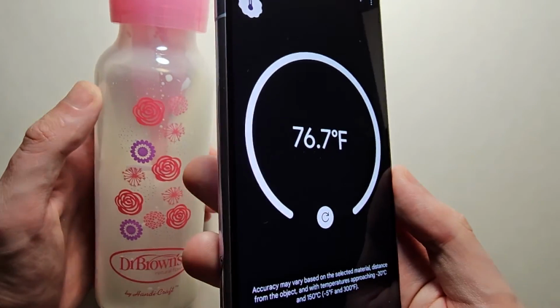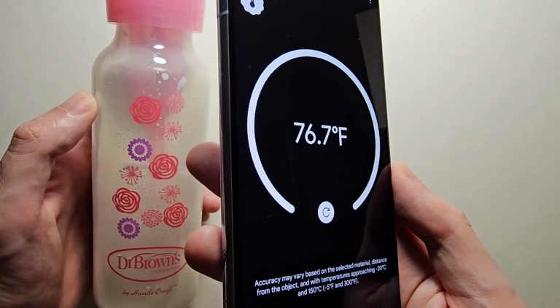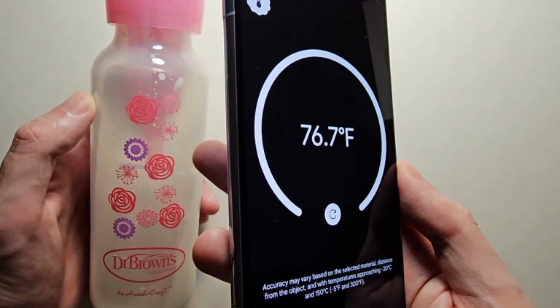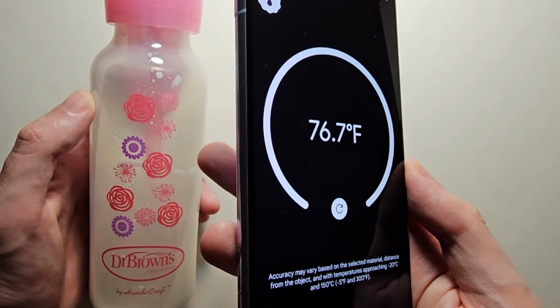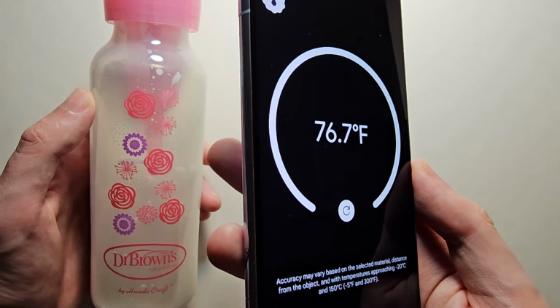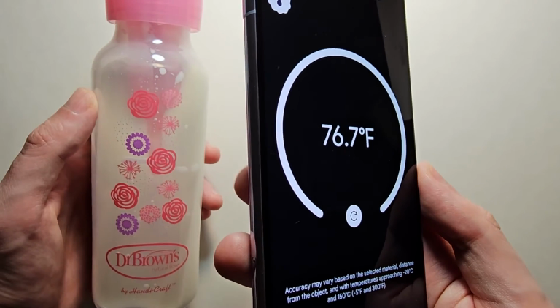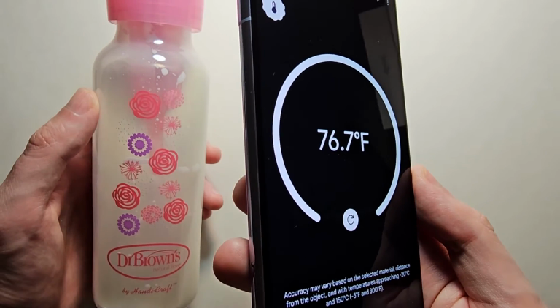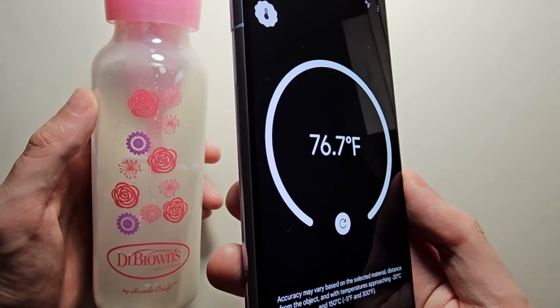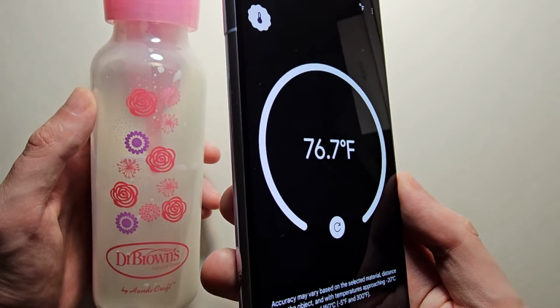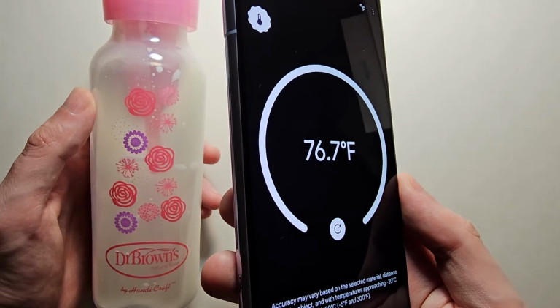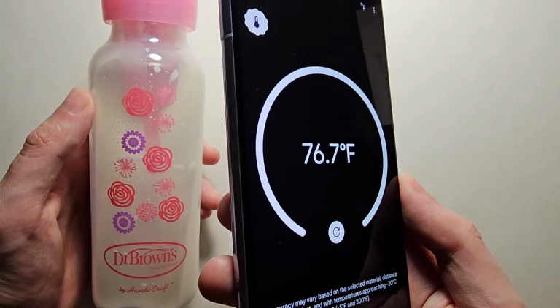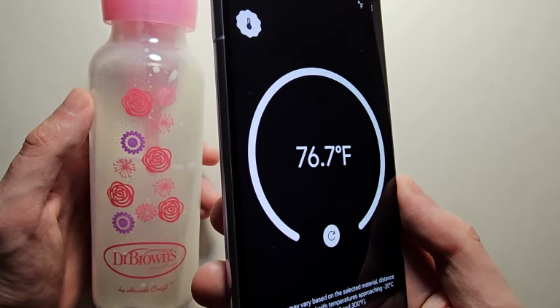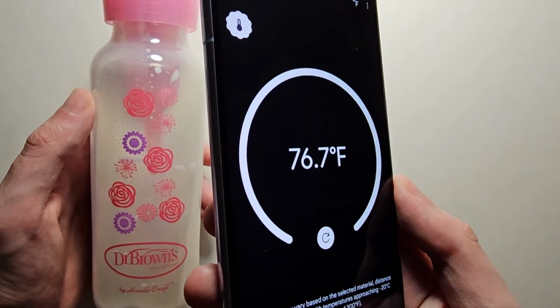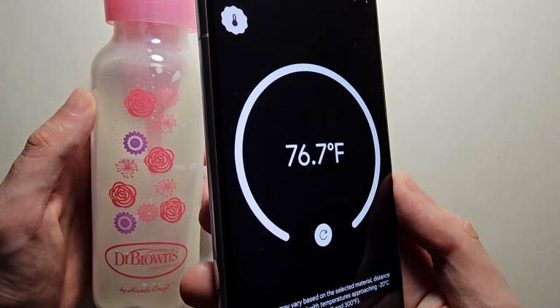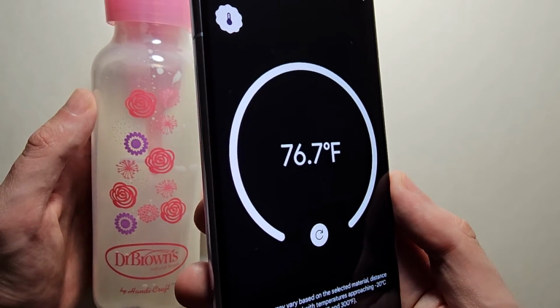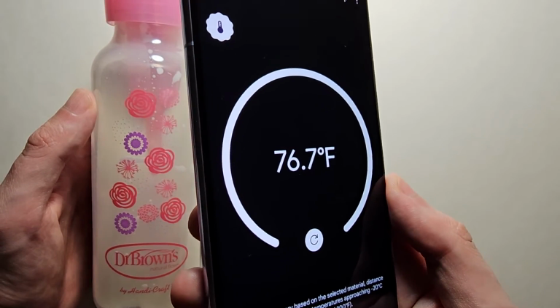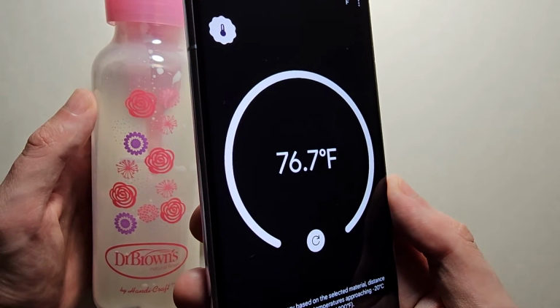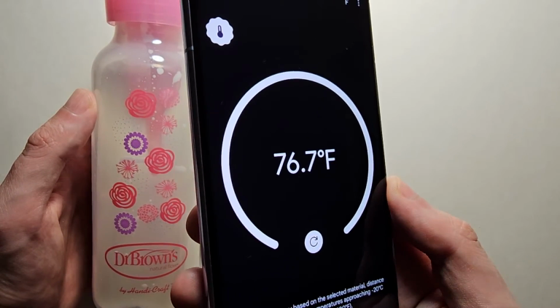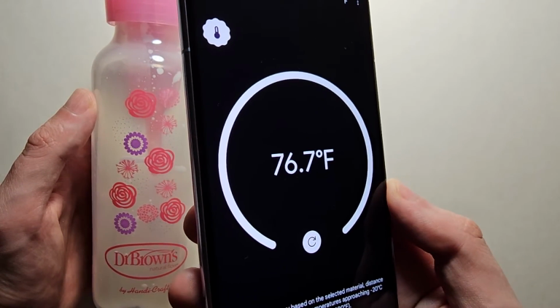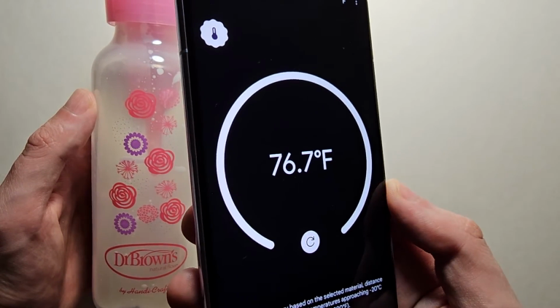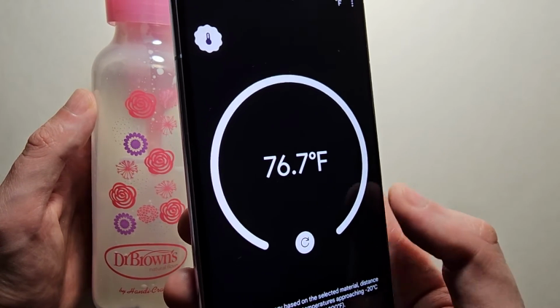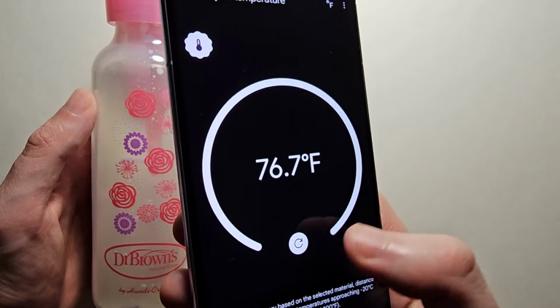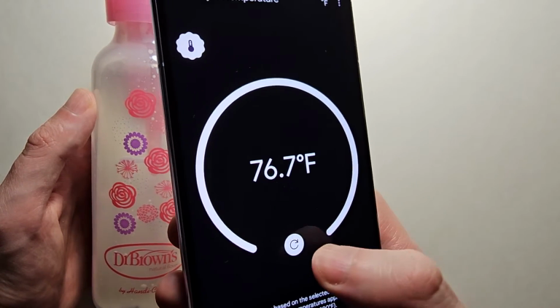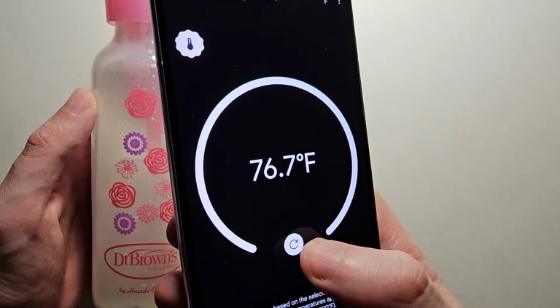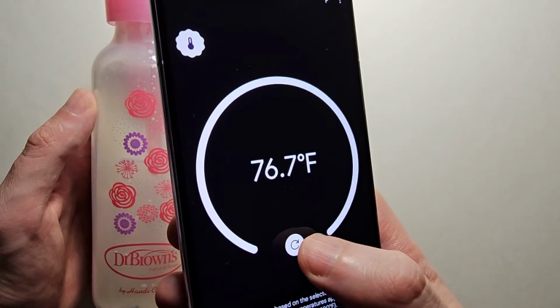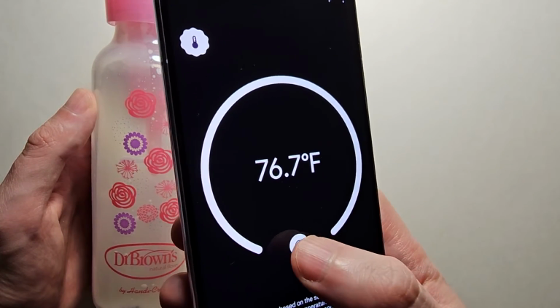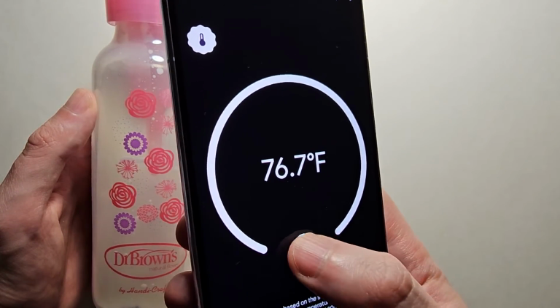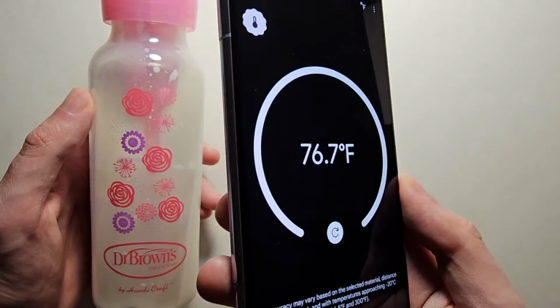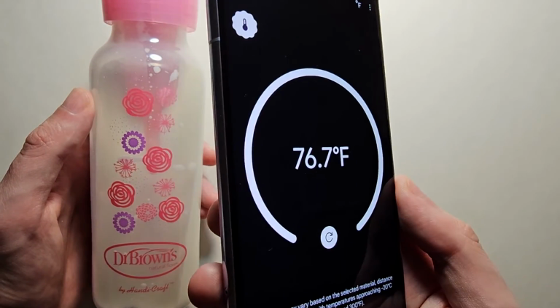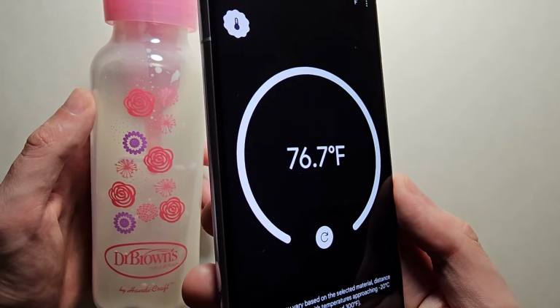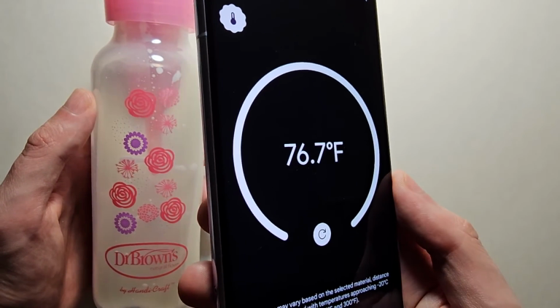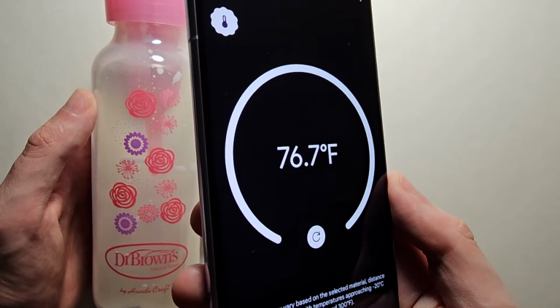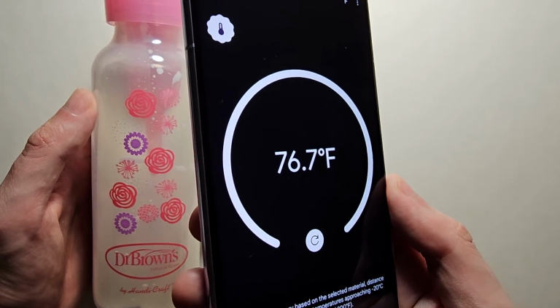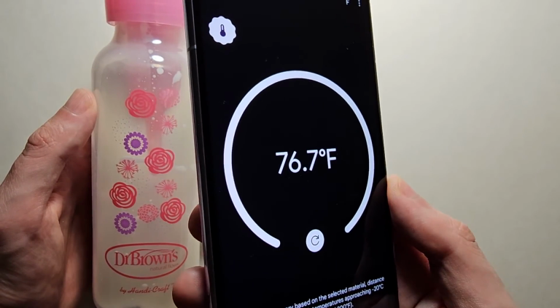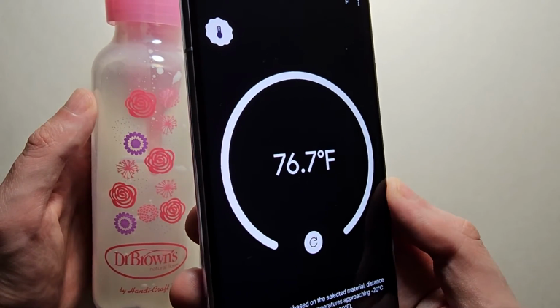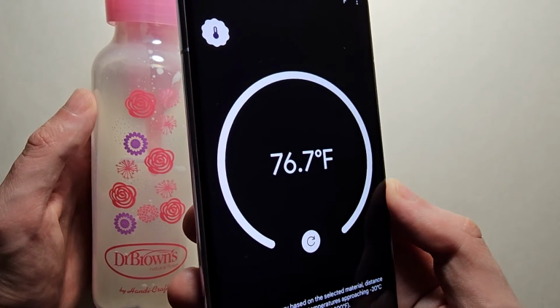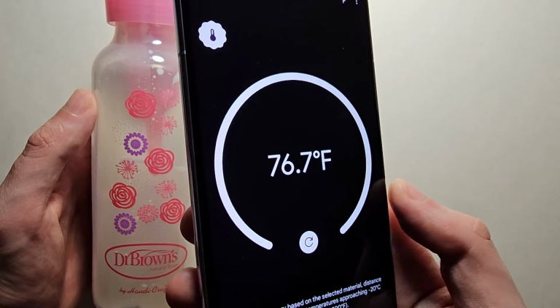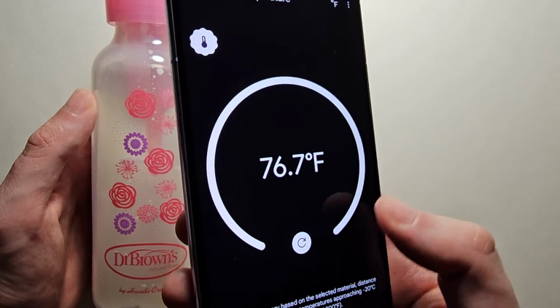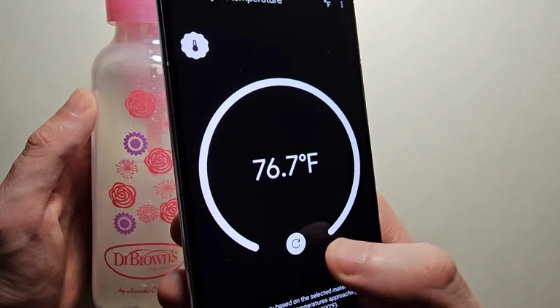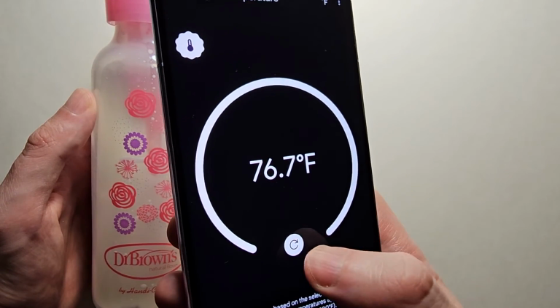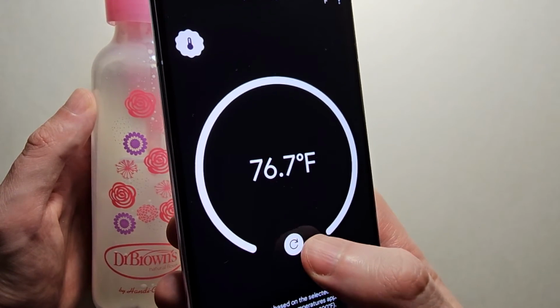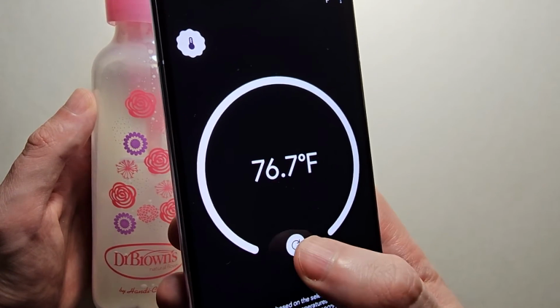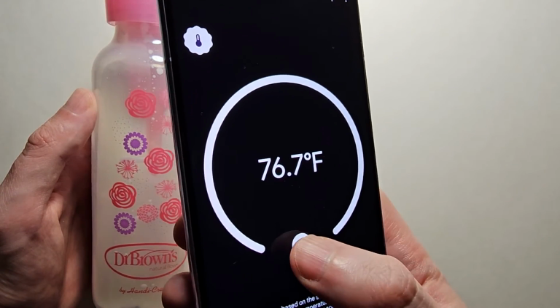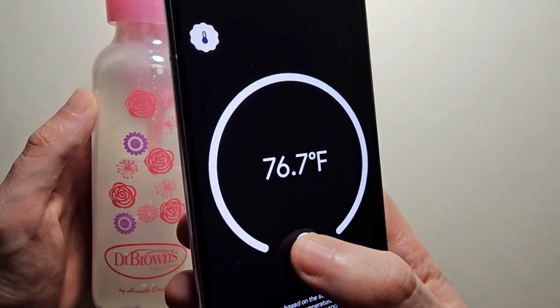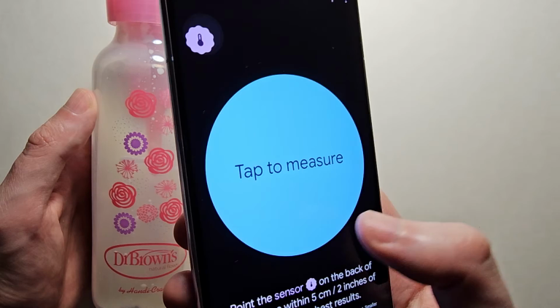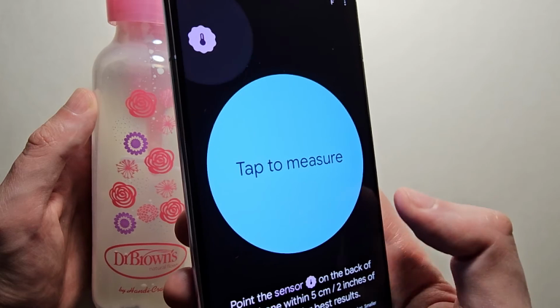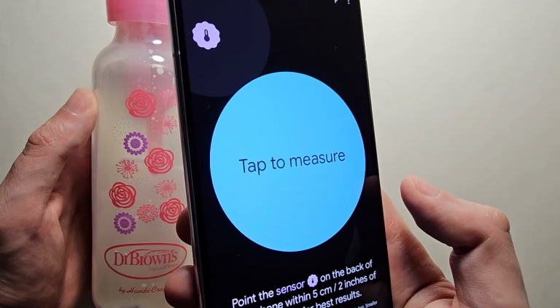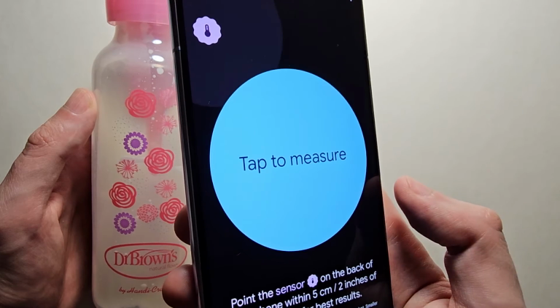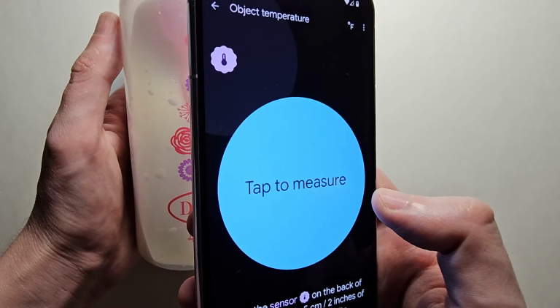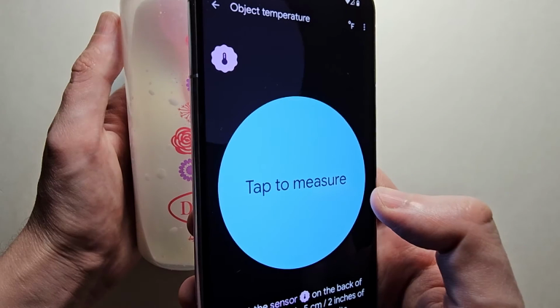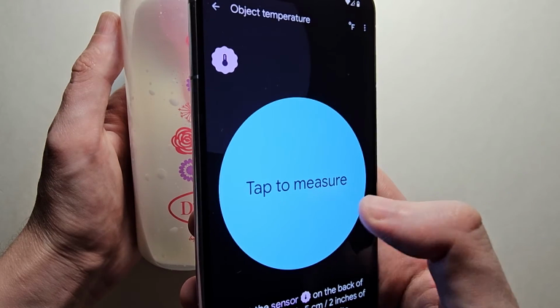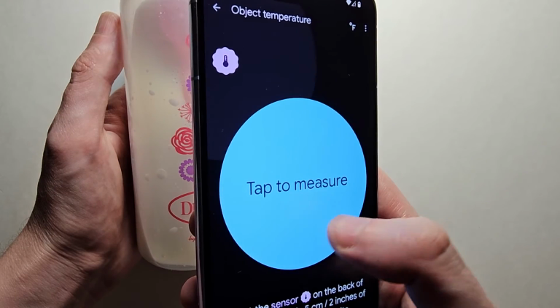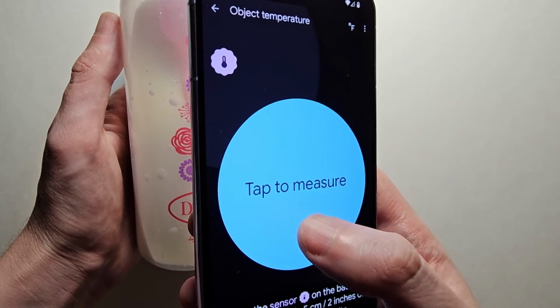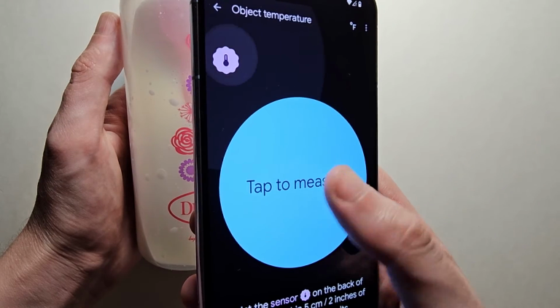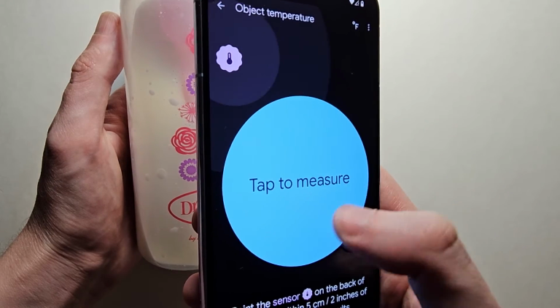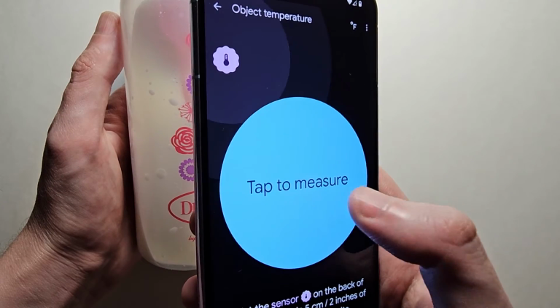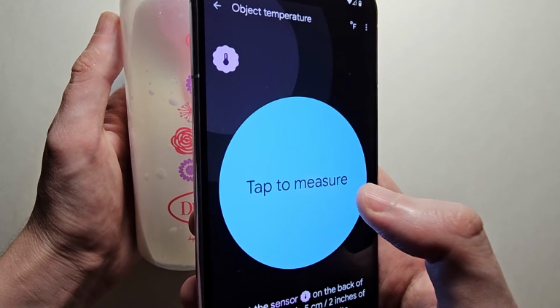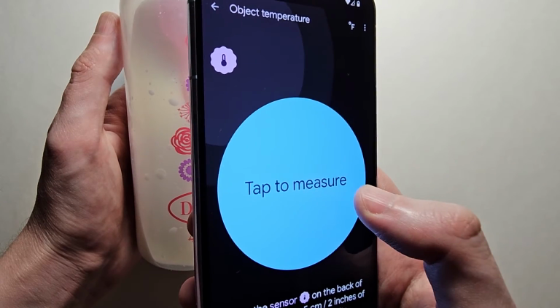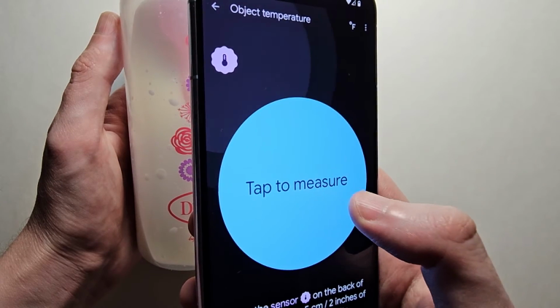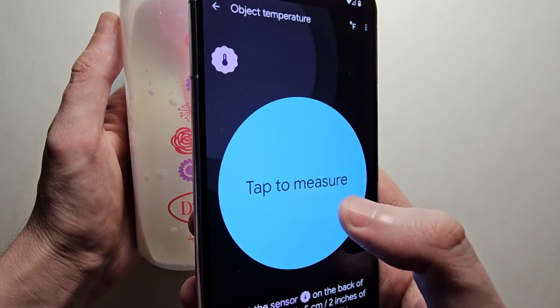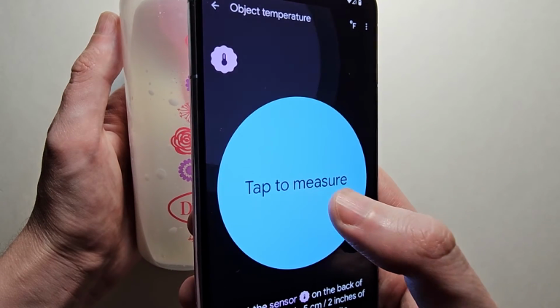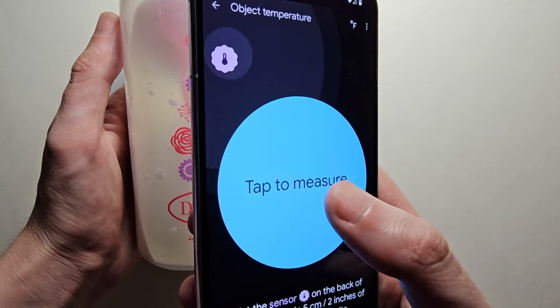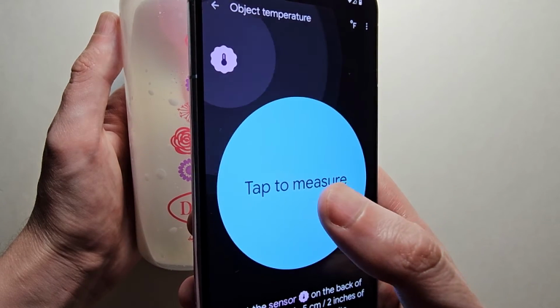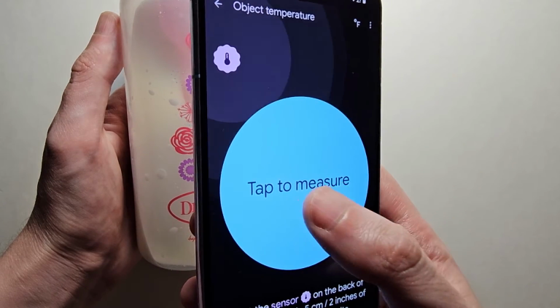You want to be 2 inches away, or 5 centimeters. Then it's going to refresh. Then select Tap to Measure.